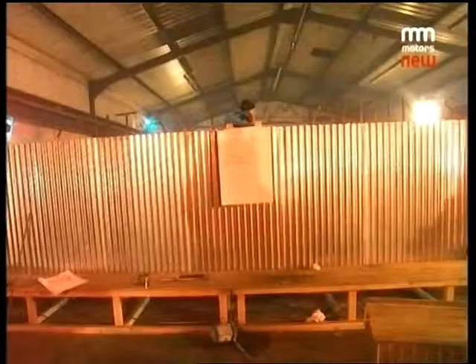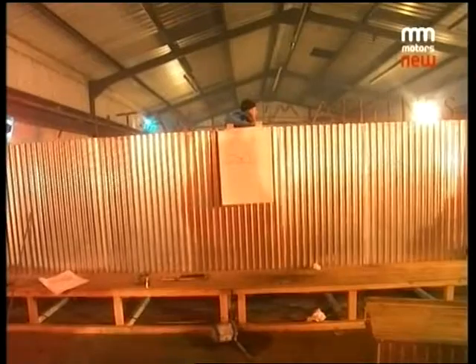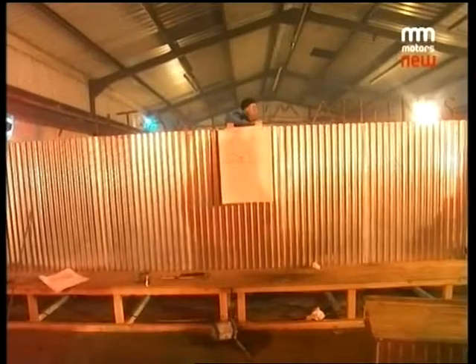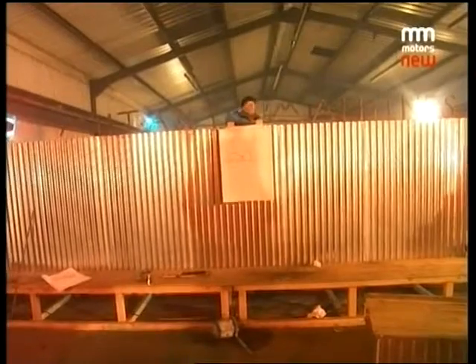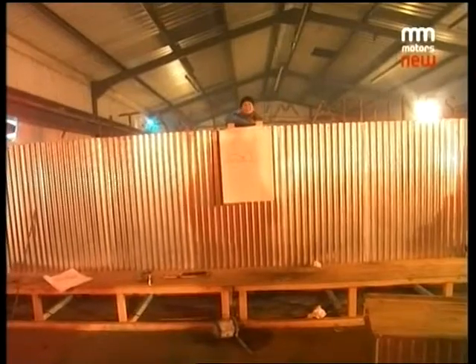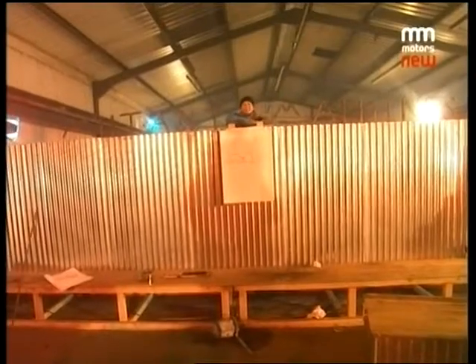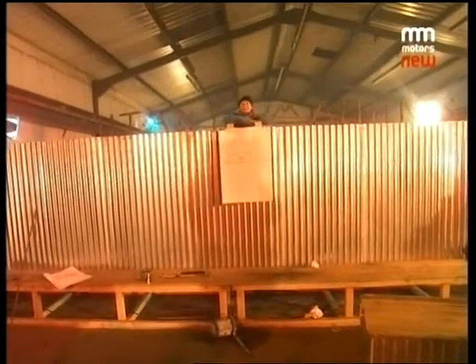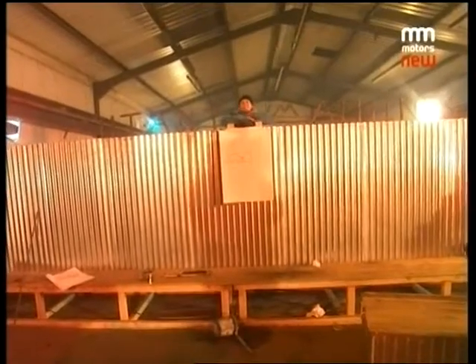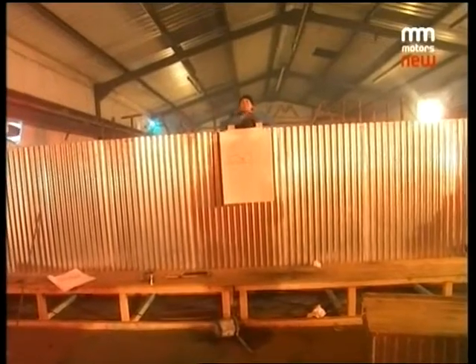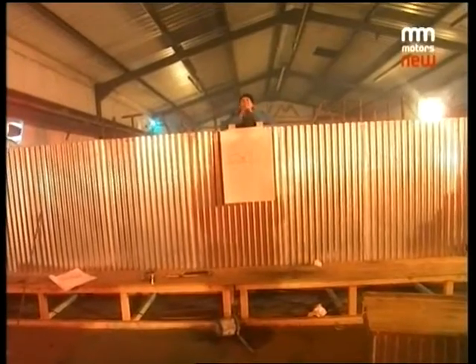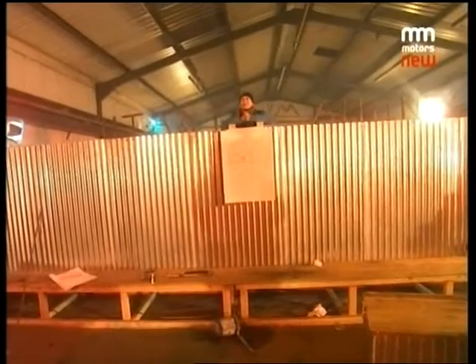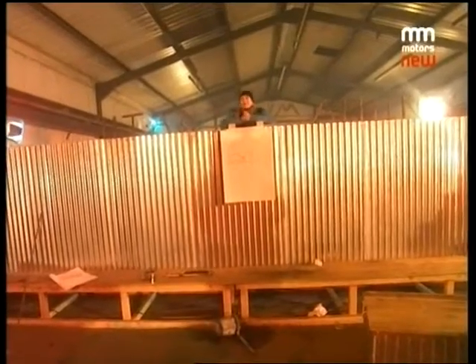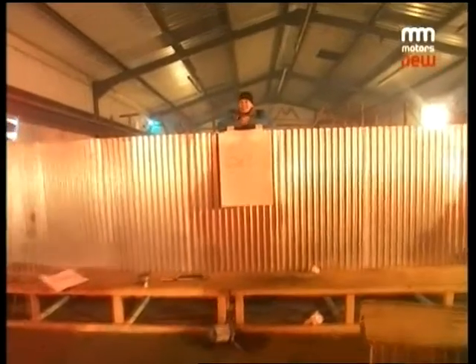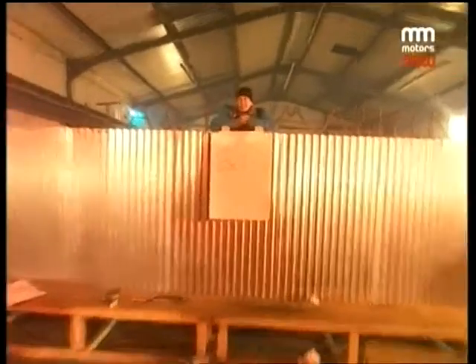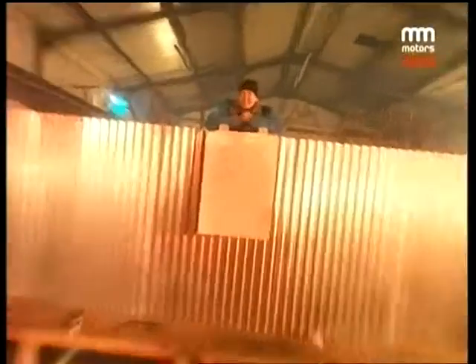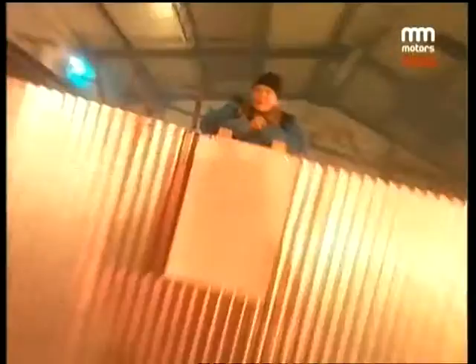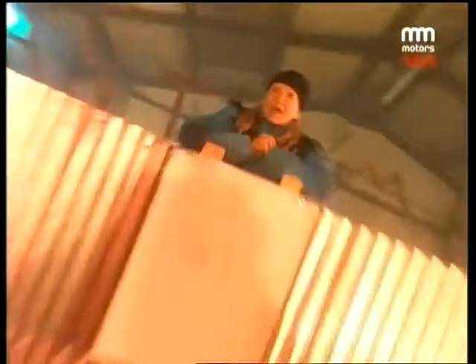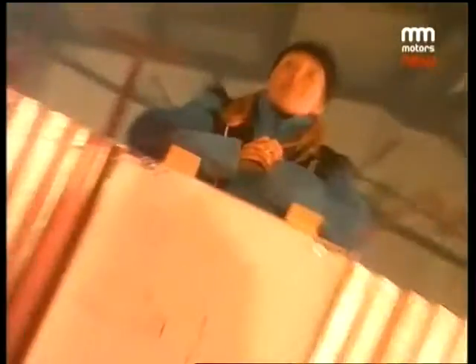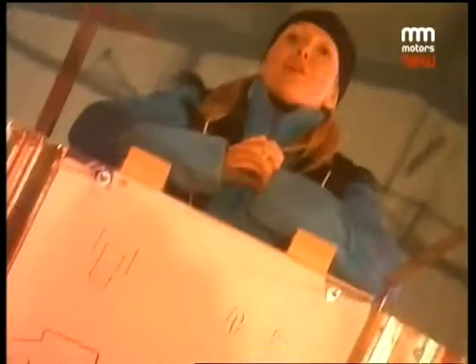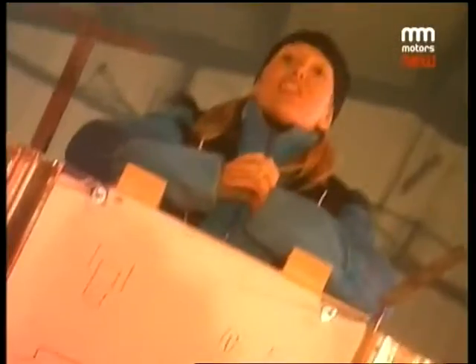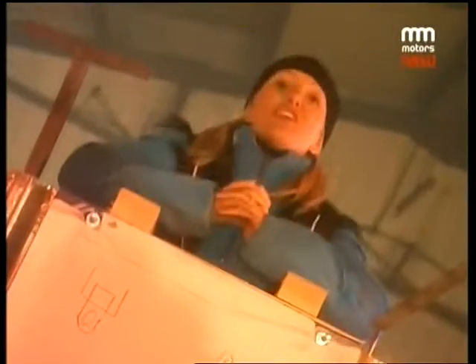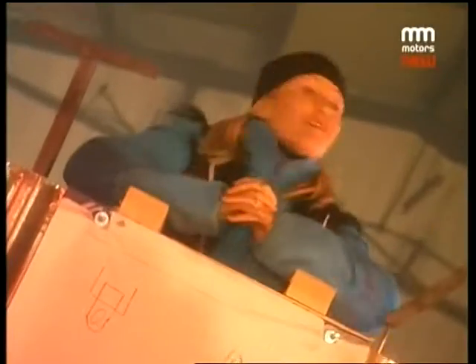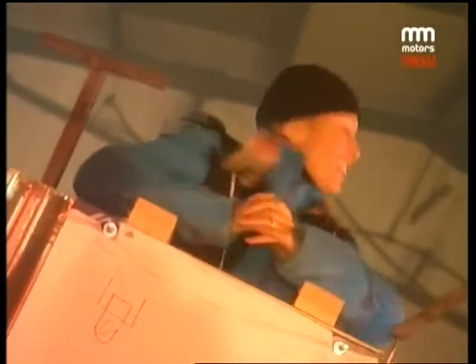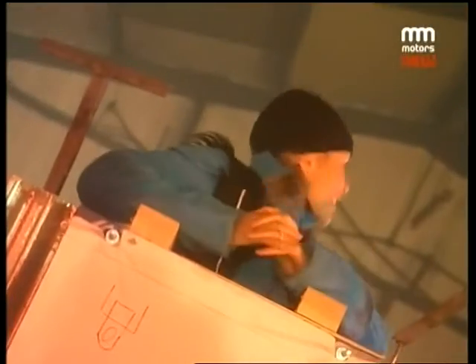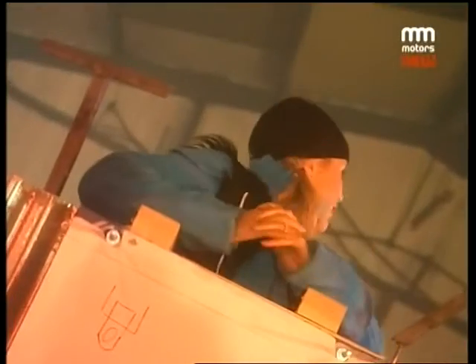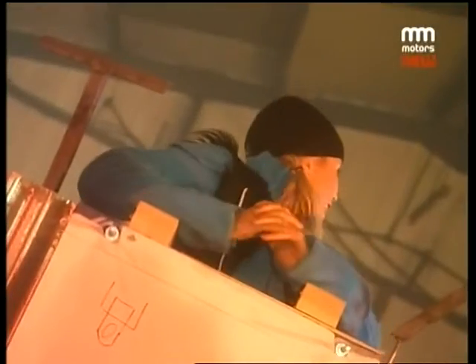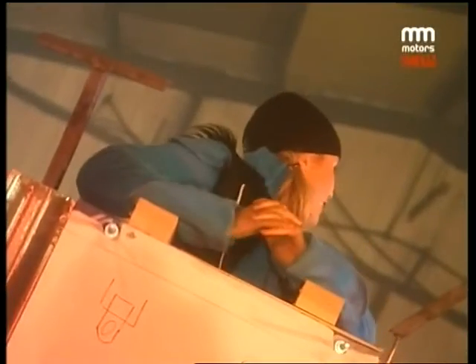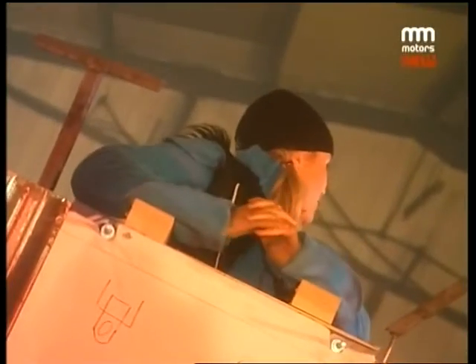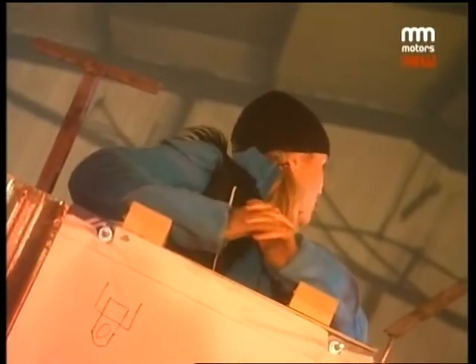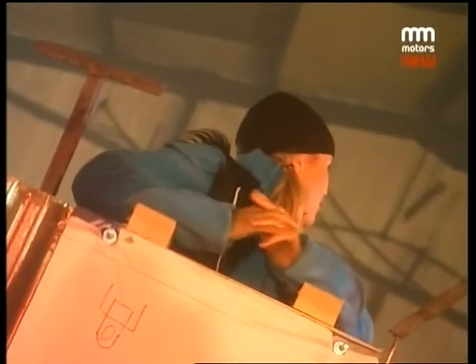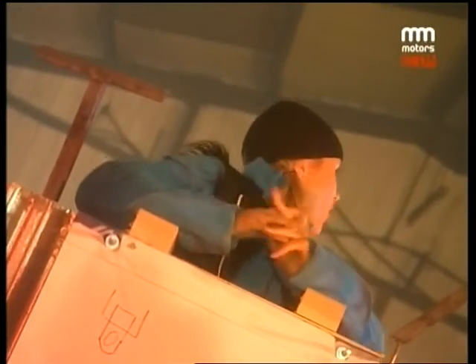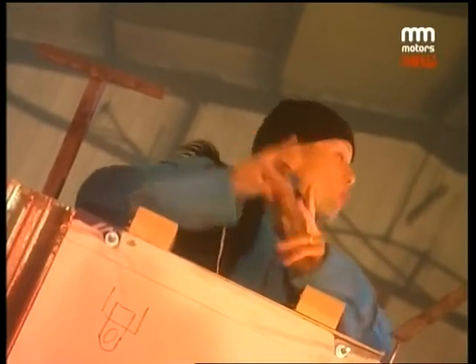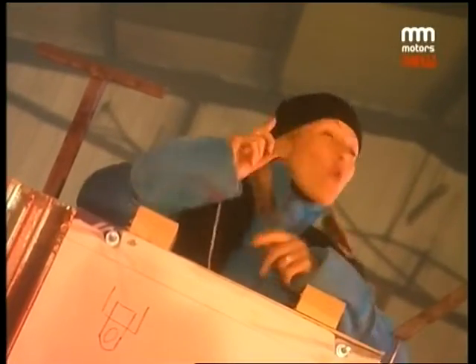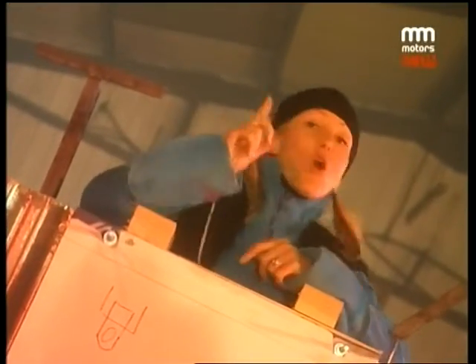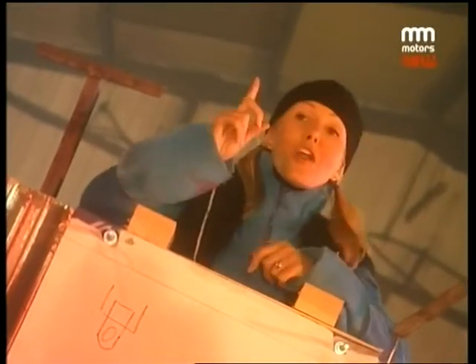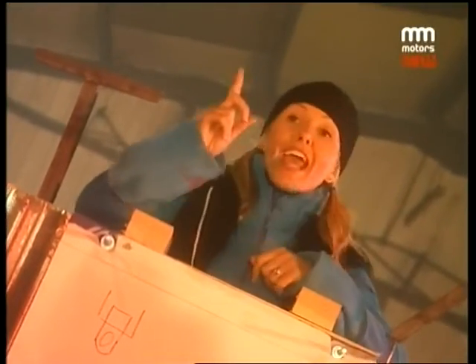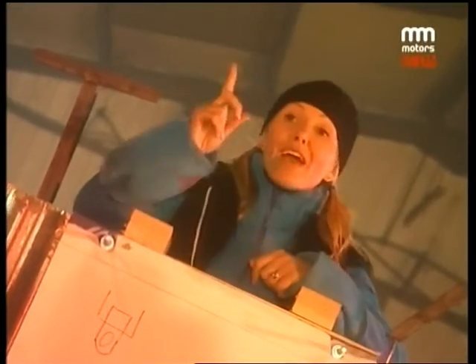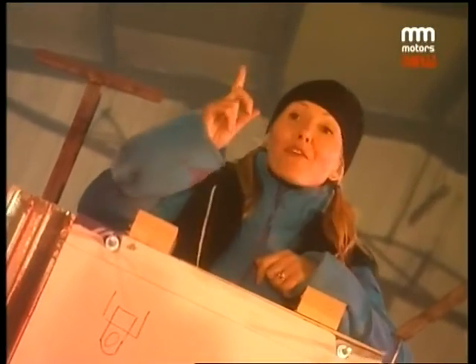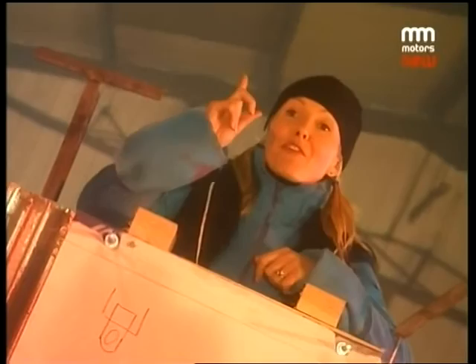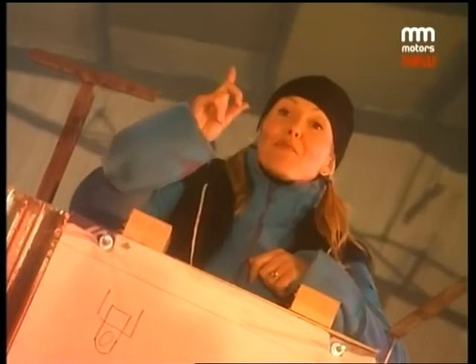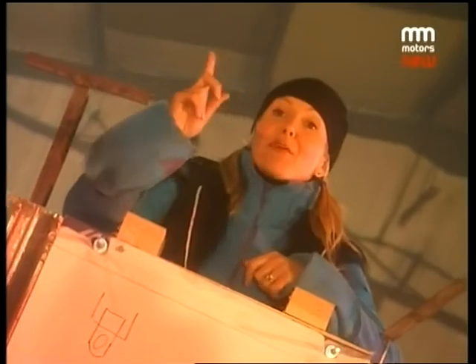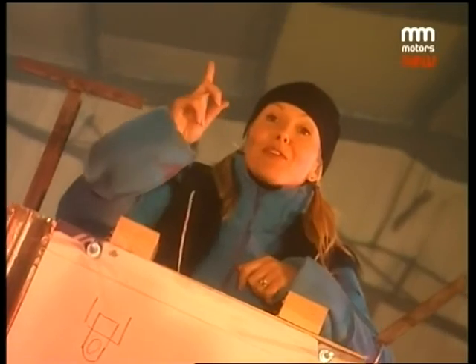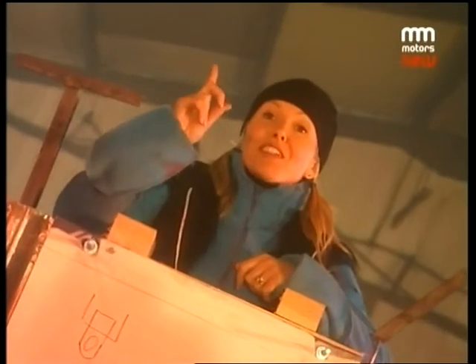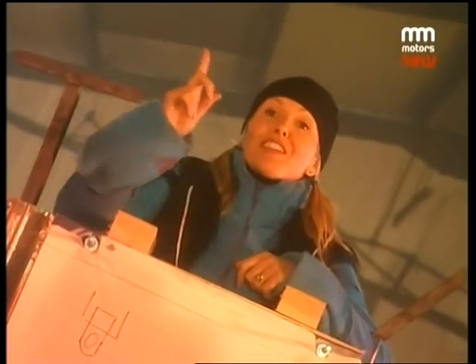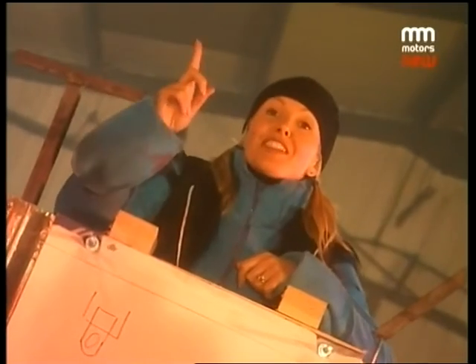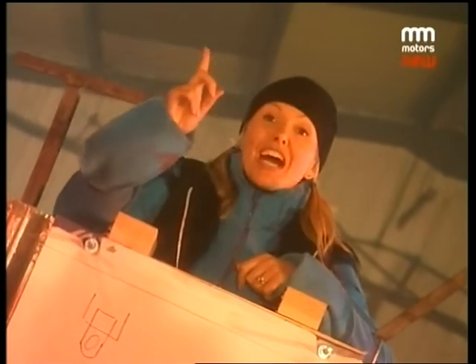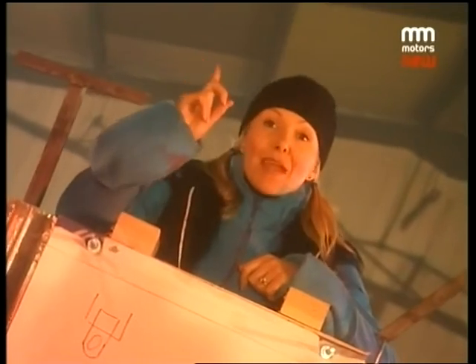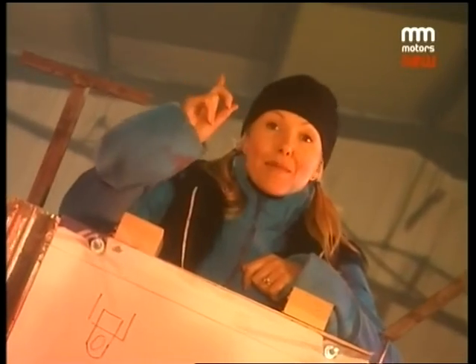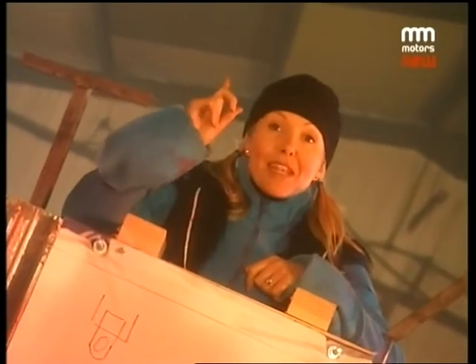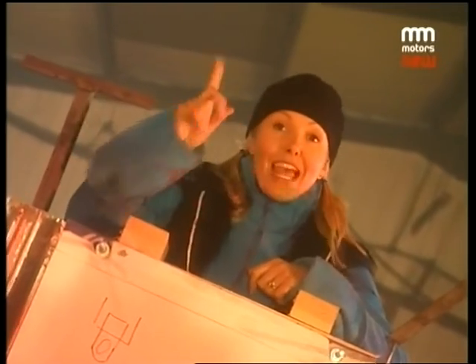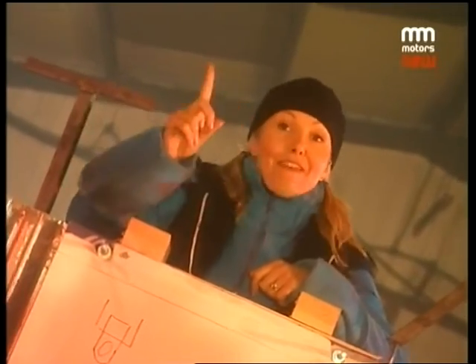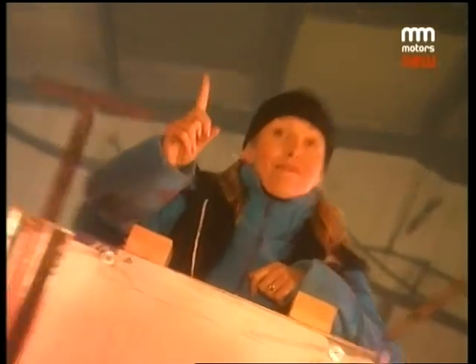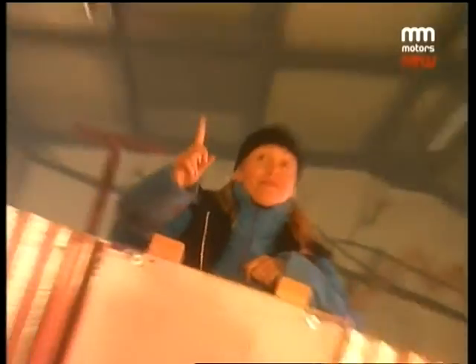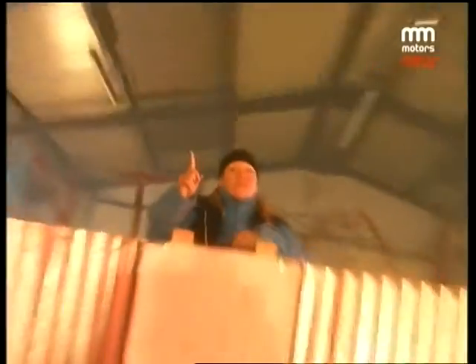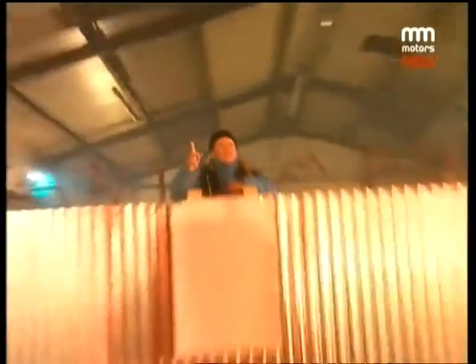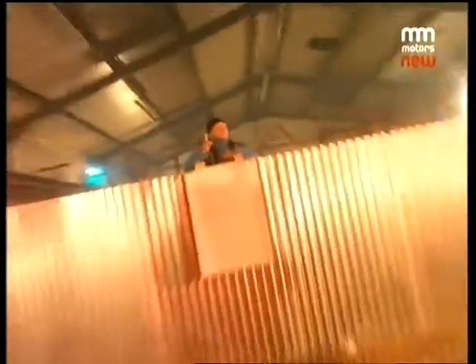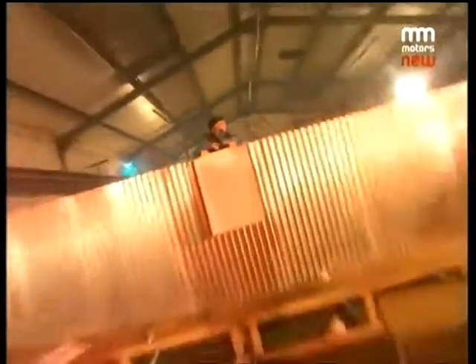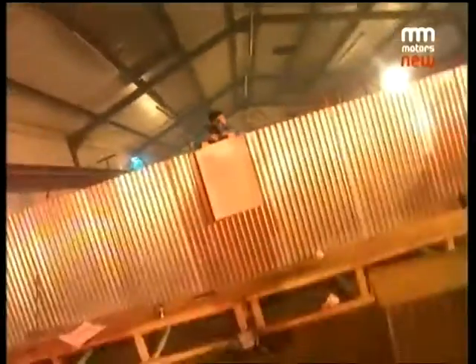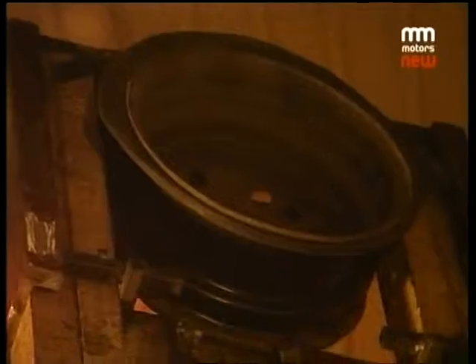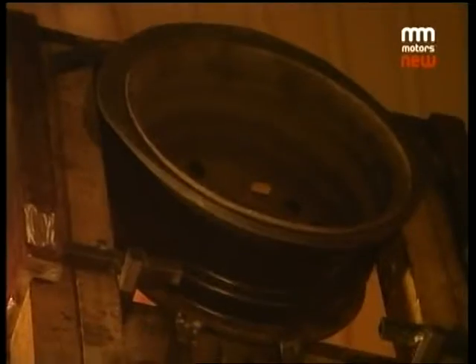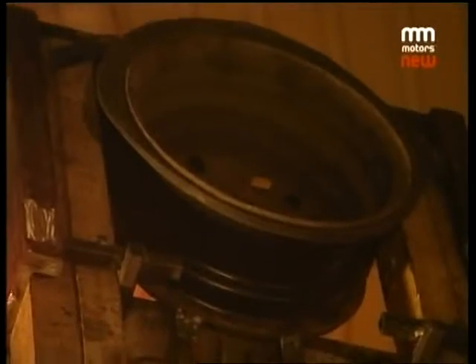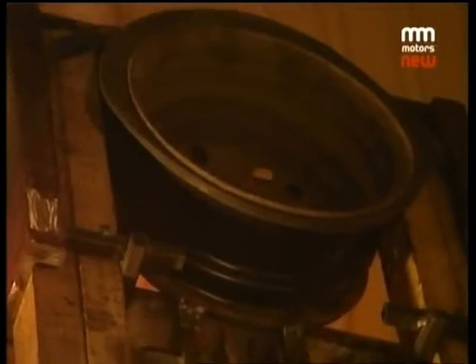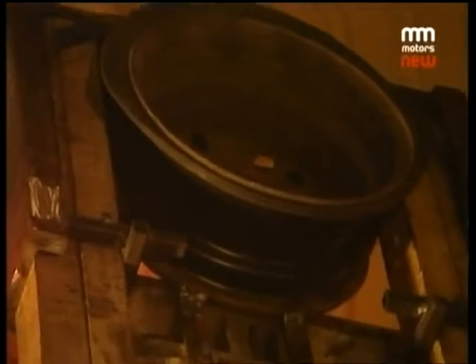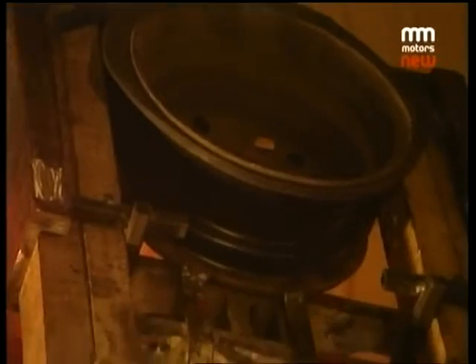Okay teams, you better be thinking about pulling your finger out because you've got one hour of building time left.